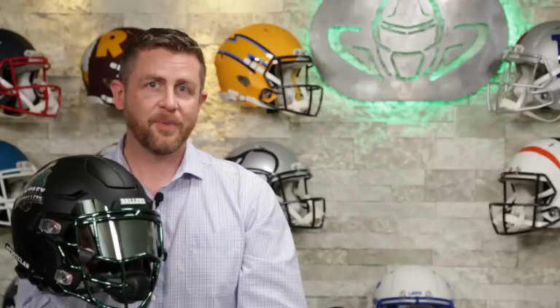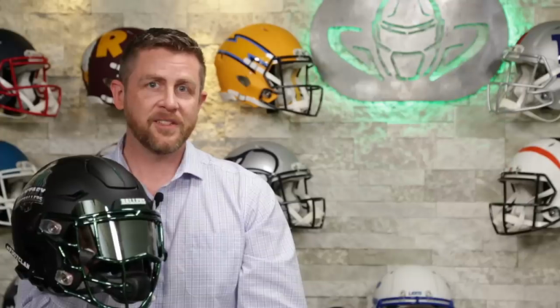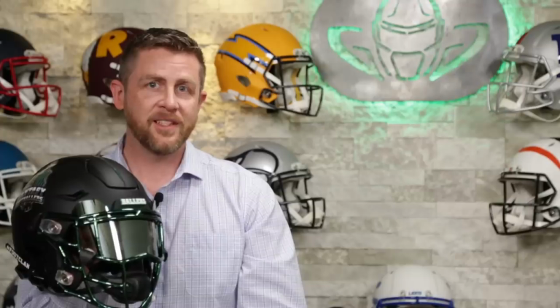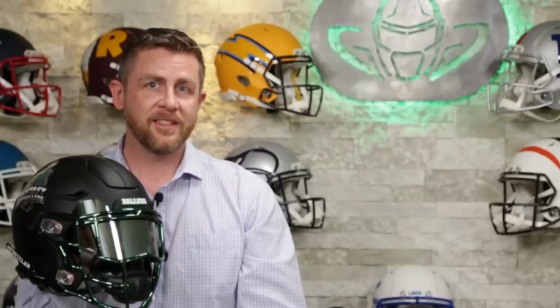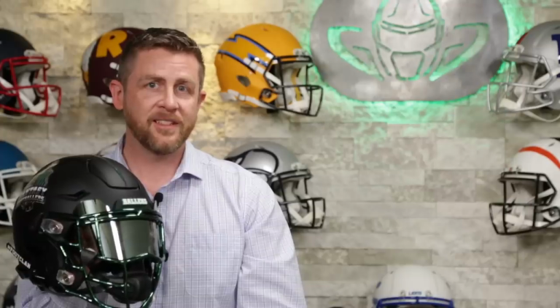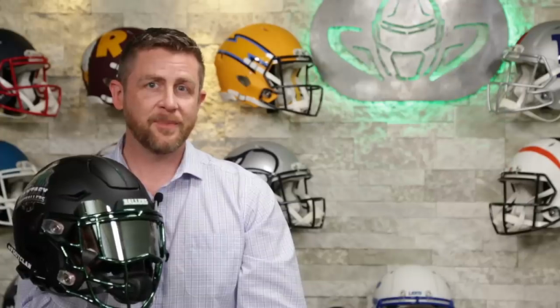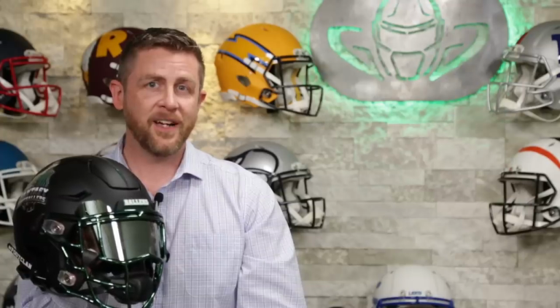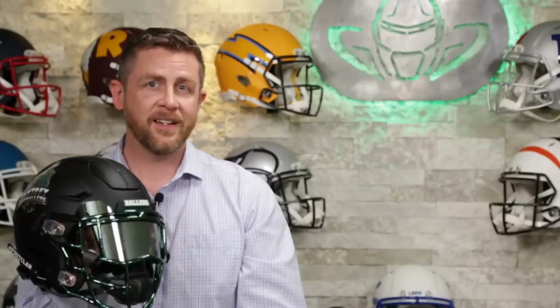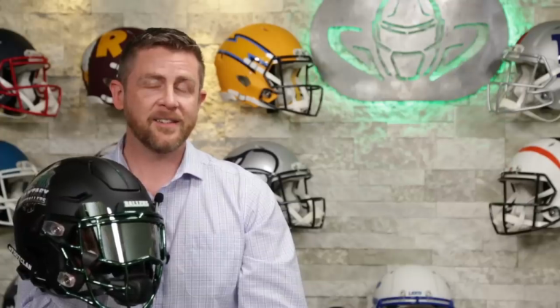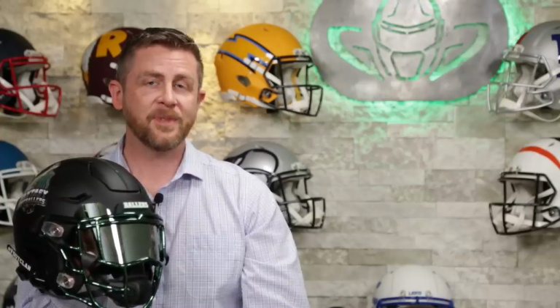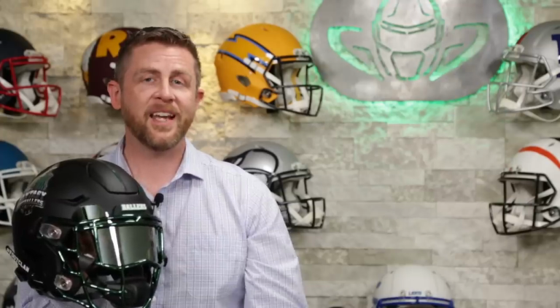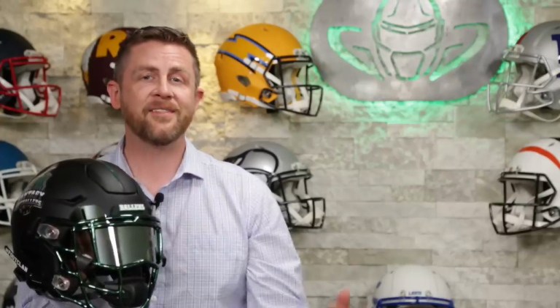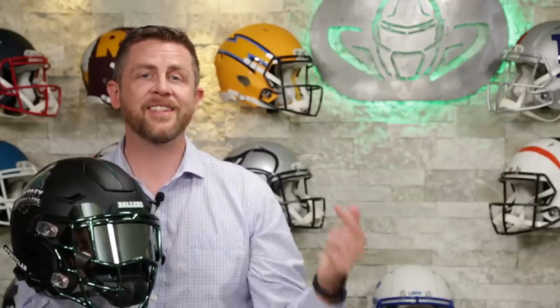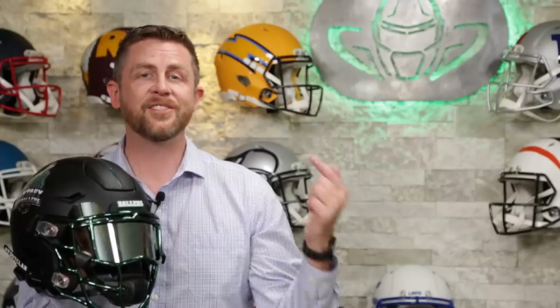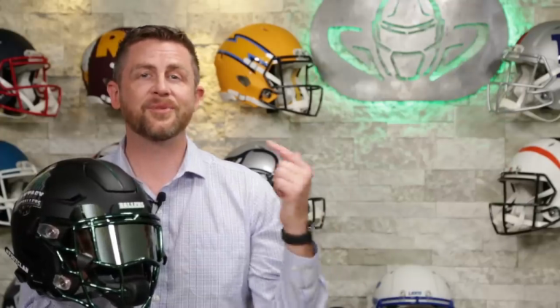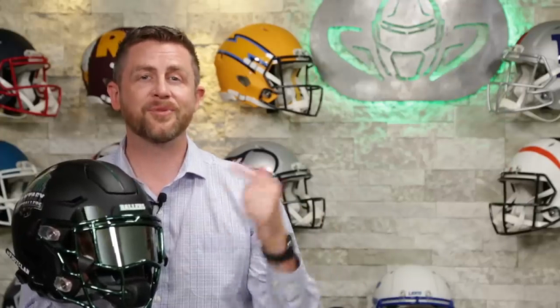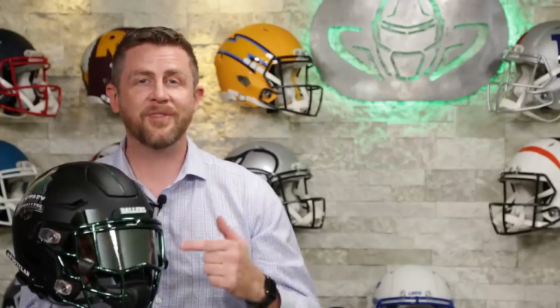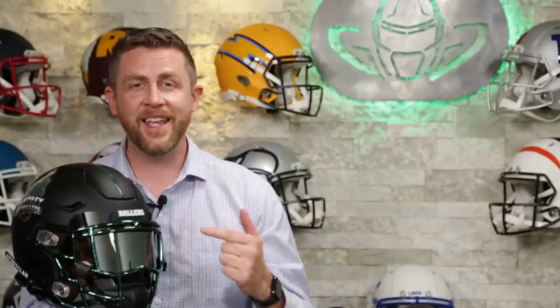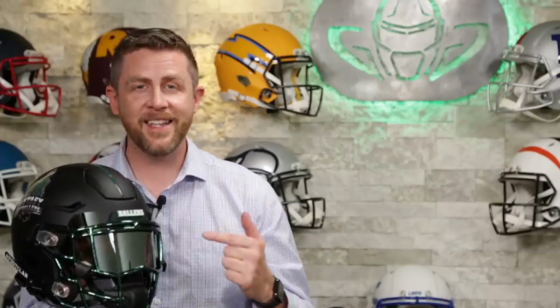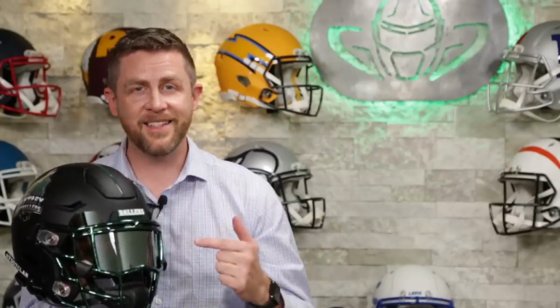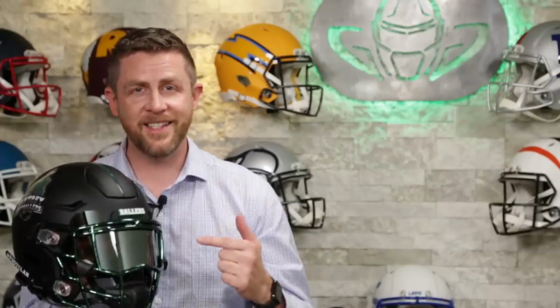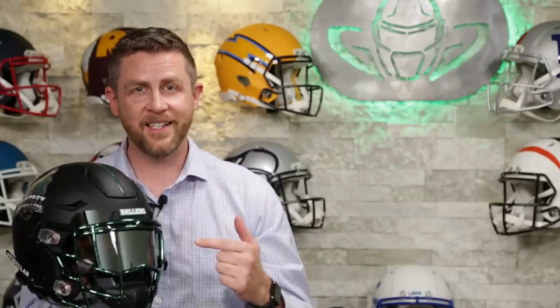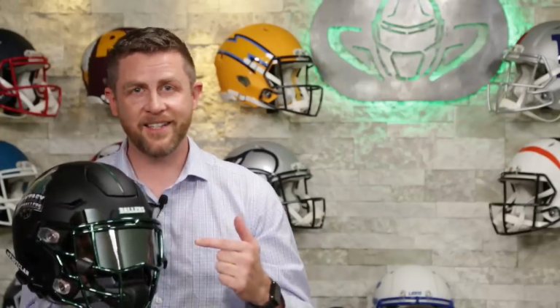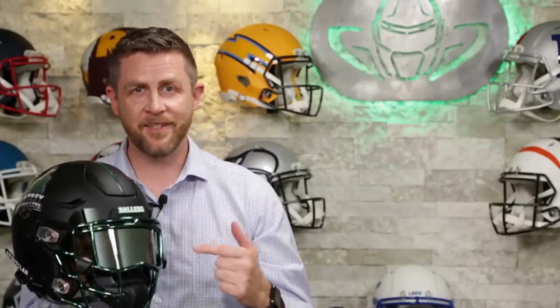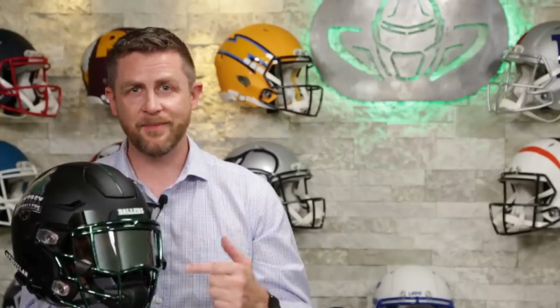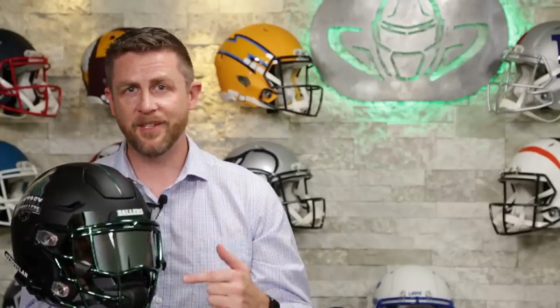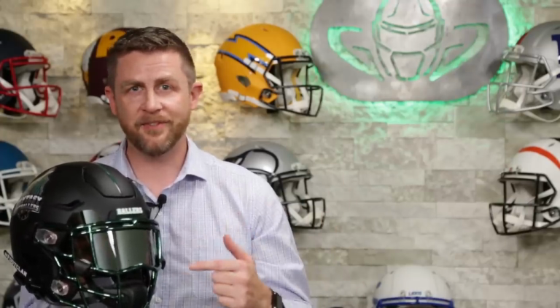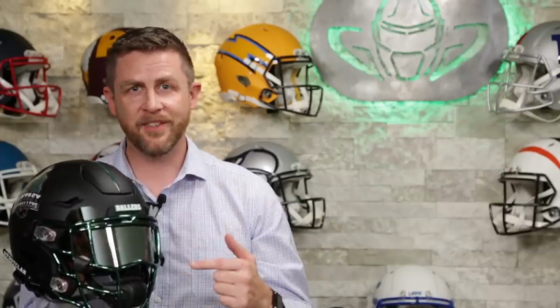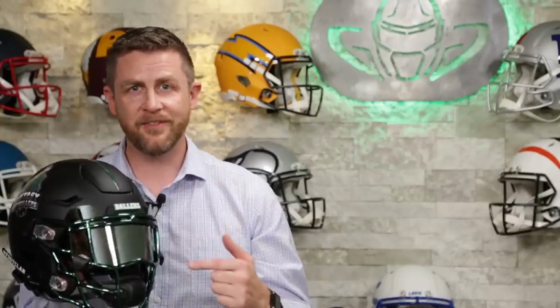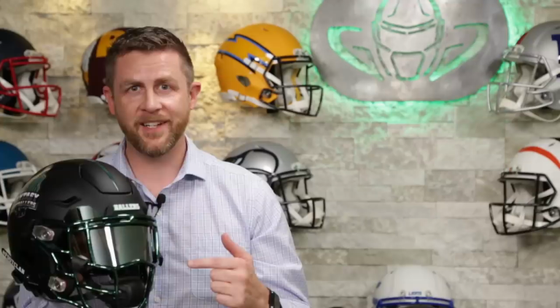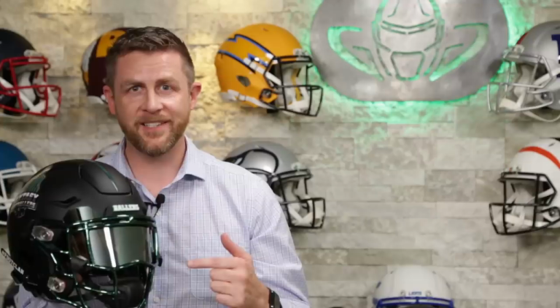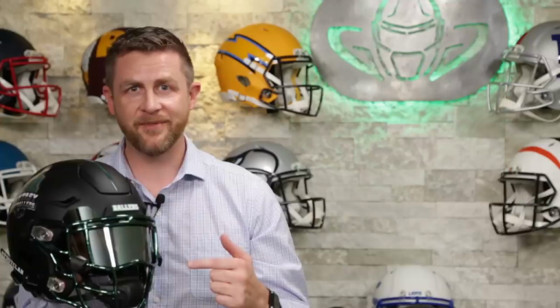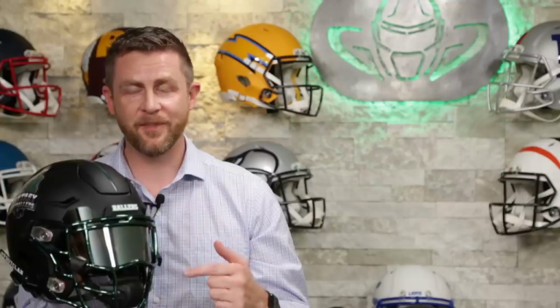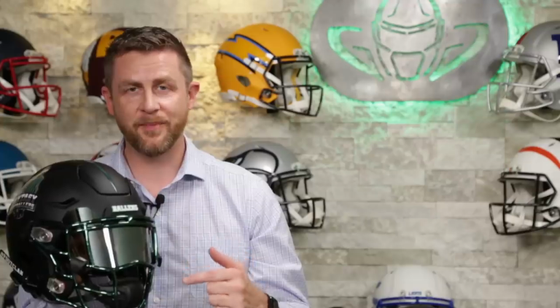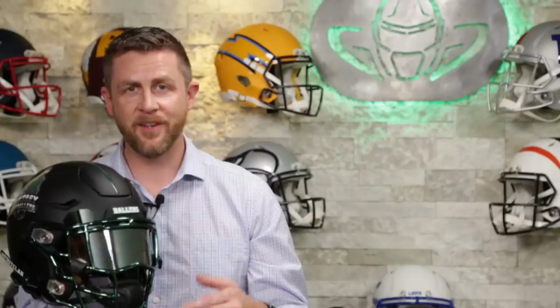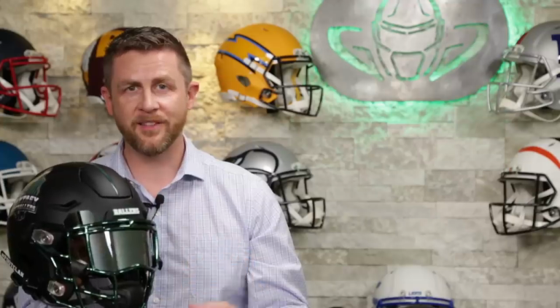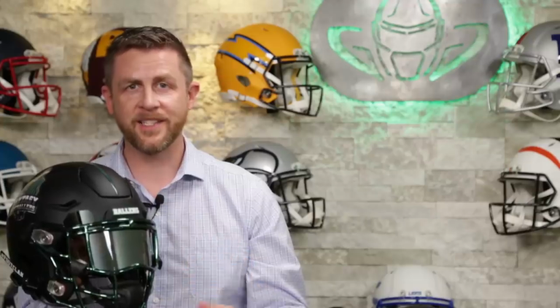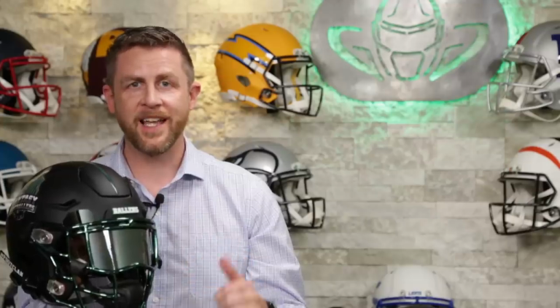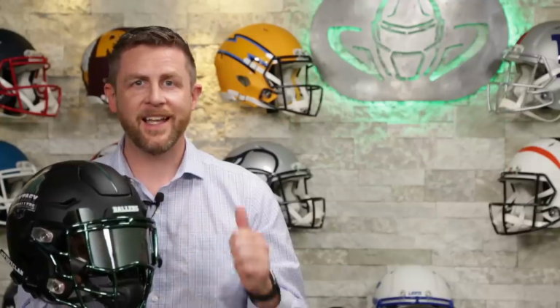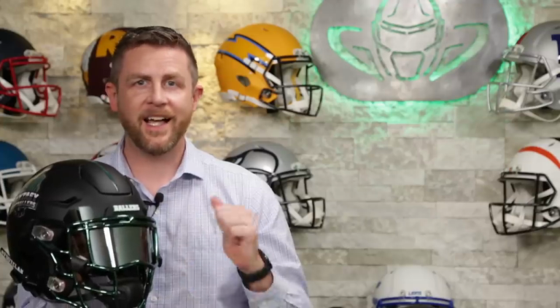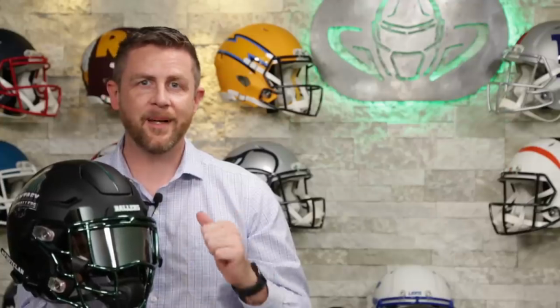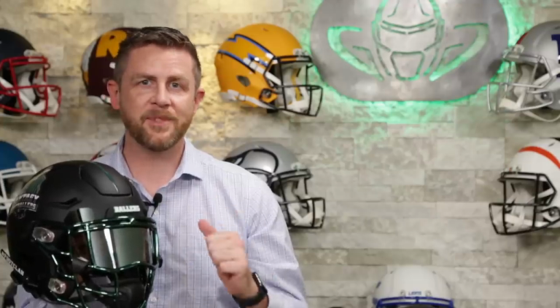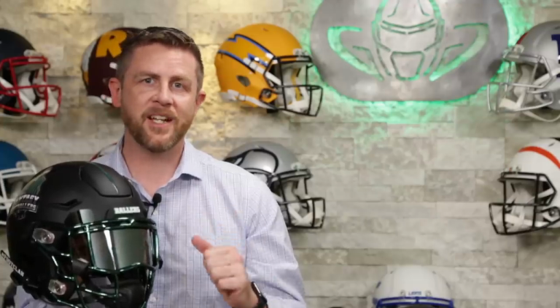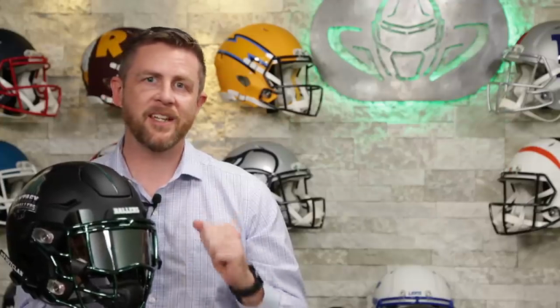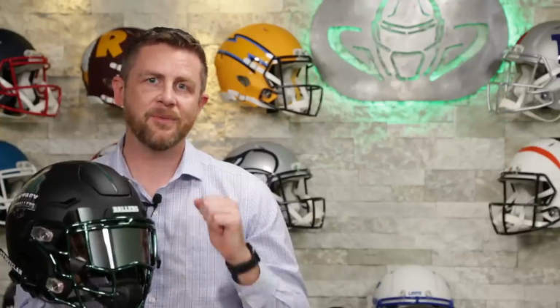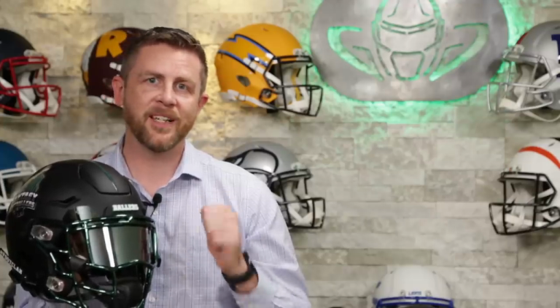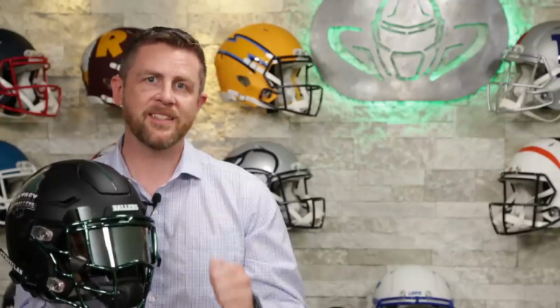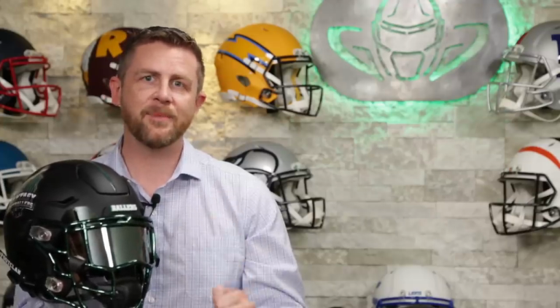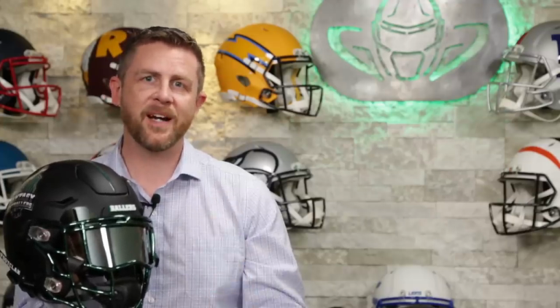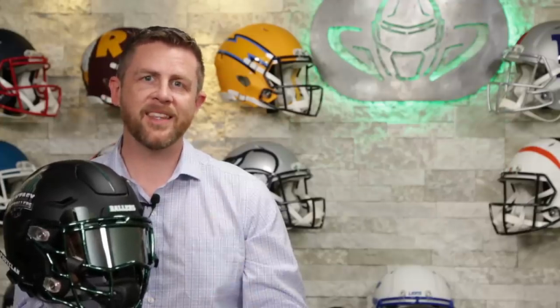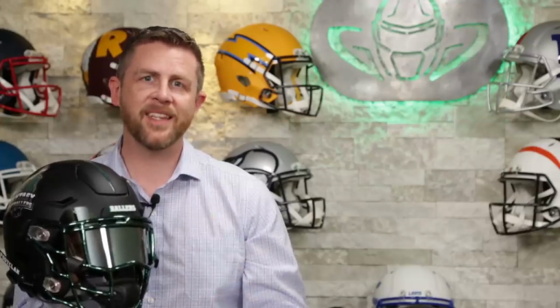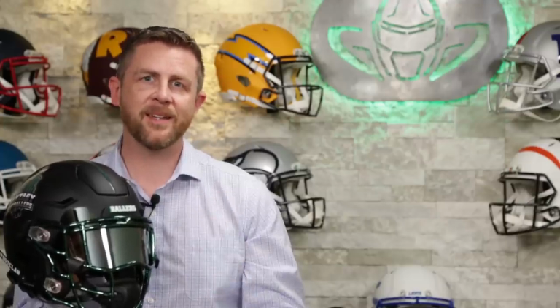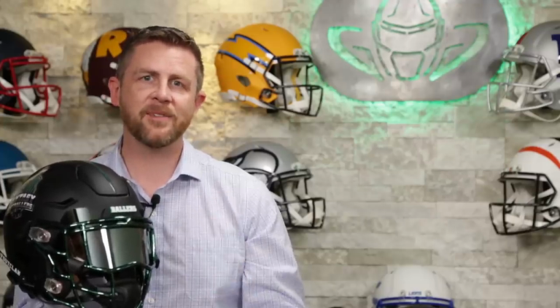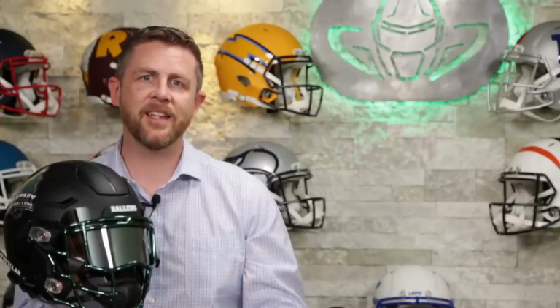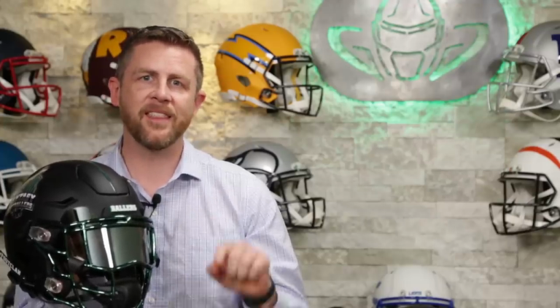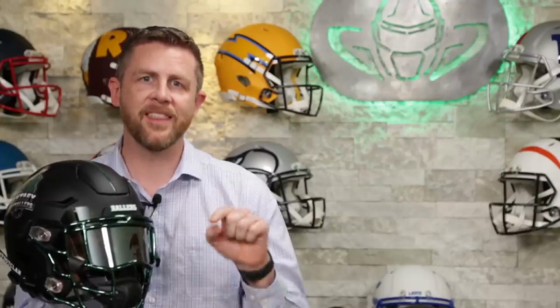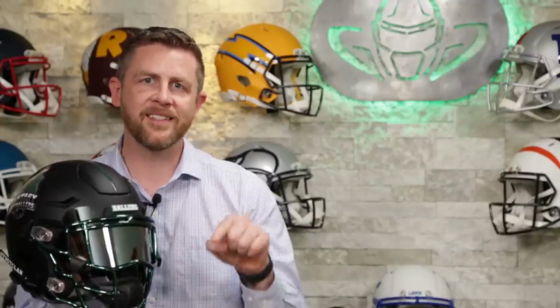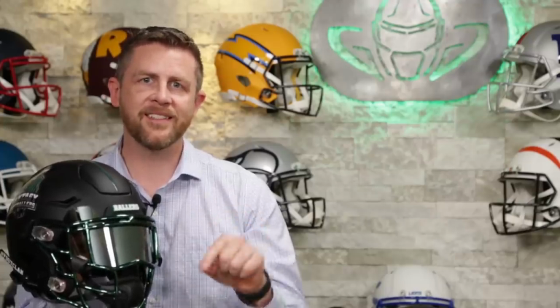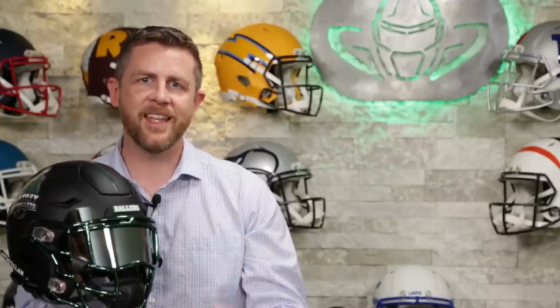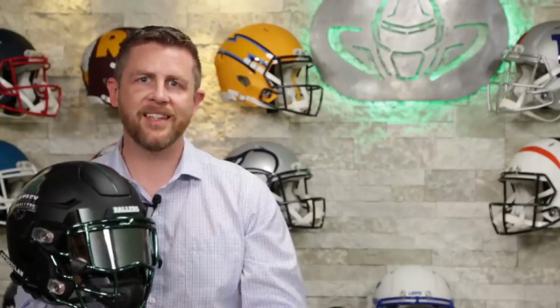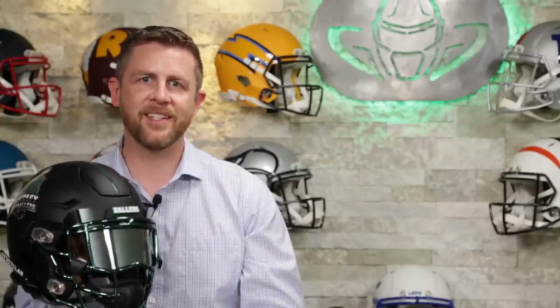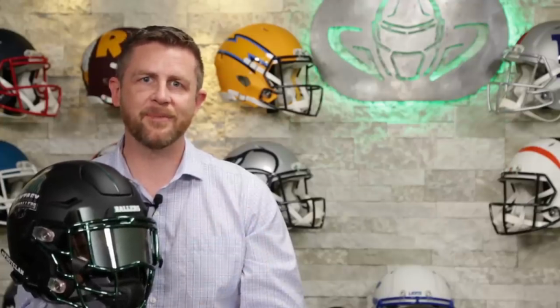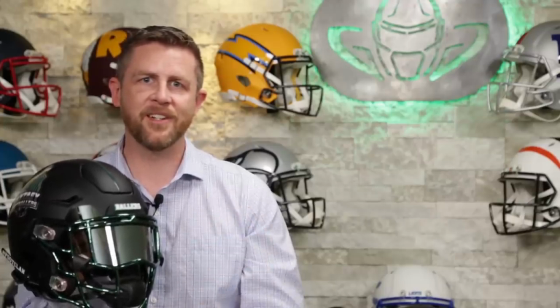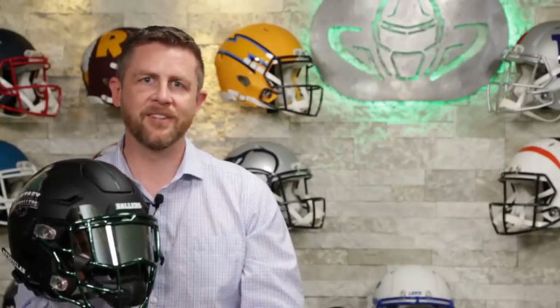Football season is upon us and we have this crazy custom build for the Fantasy Footballers. I'm Jay, we've got Steve behind the camera, and this is the Heads Up Show.